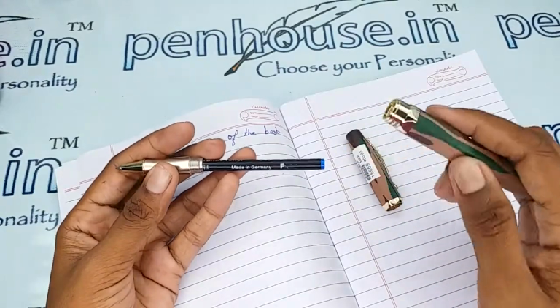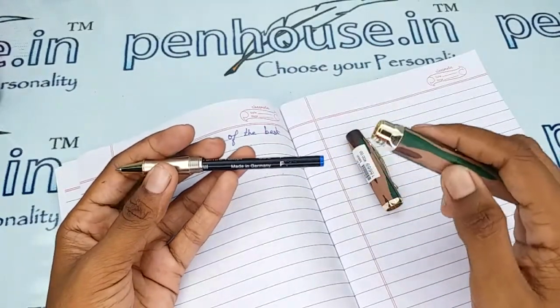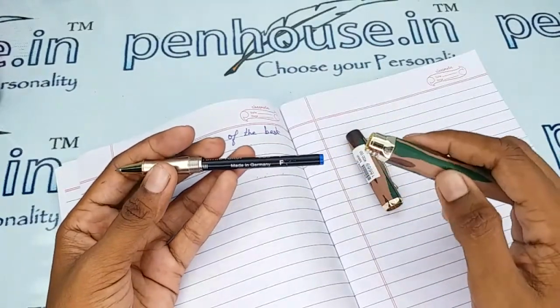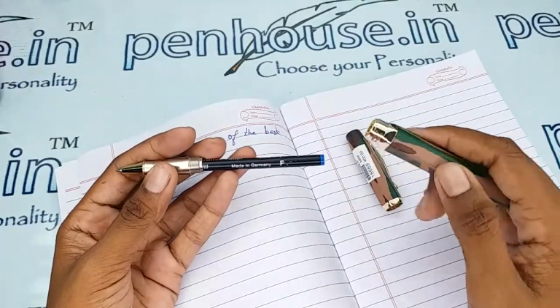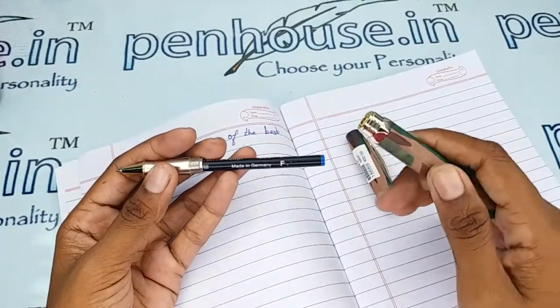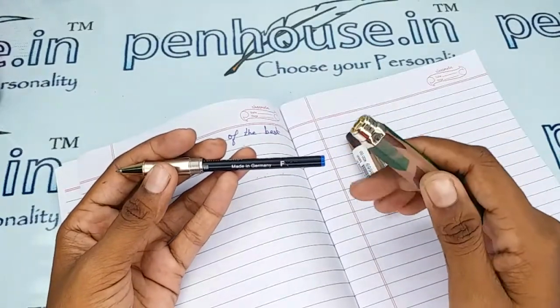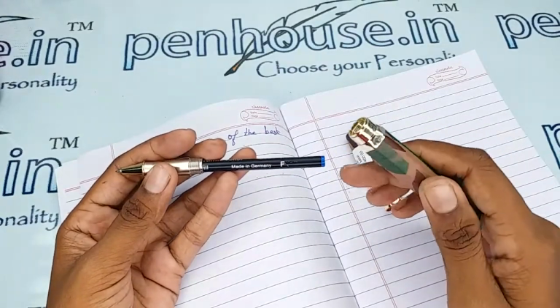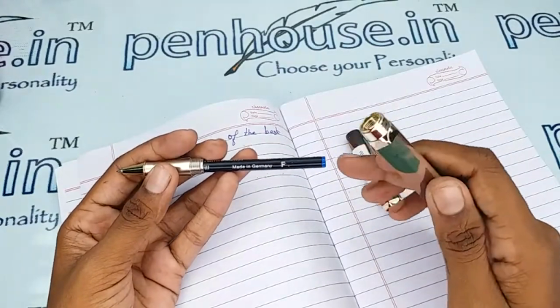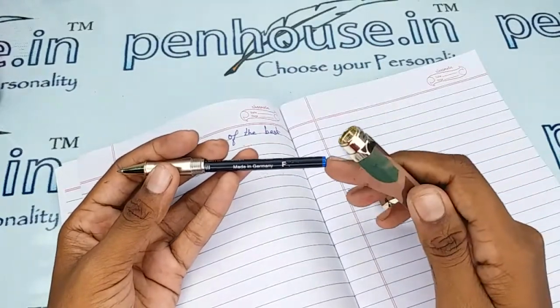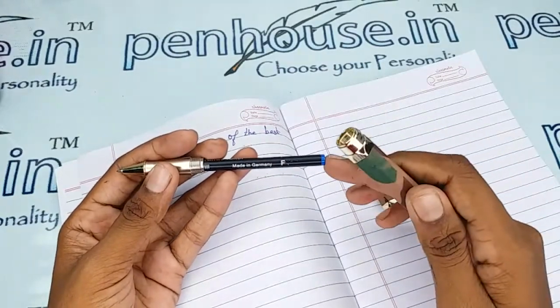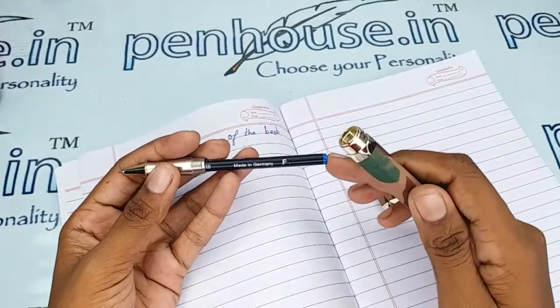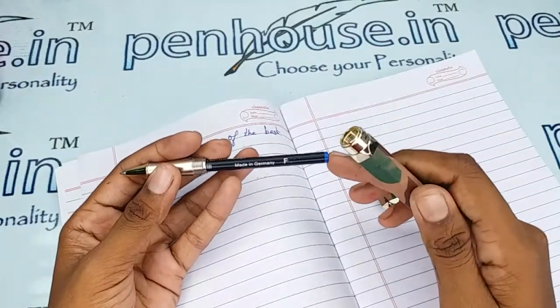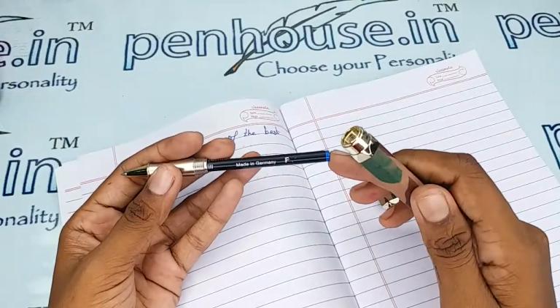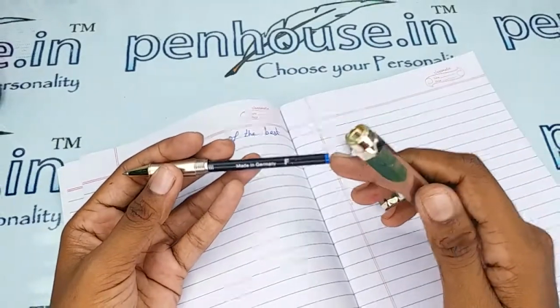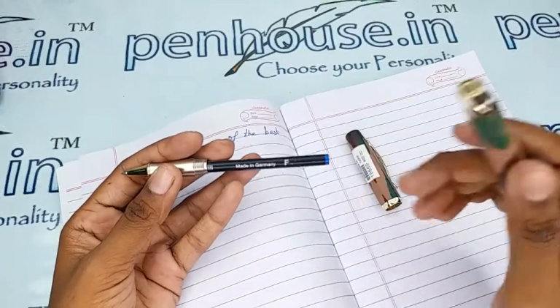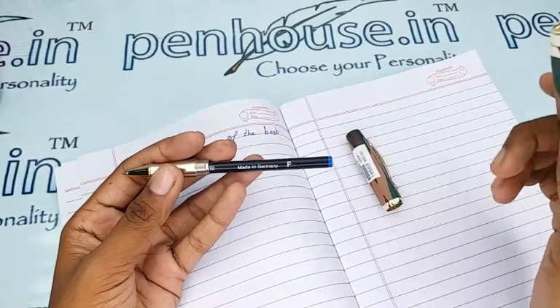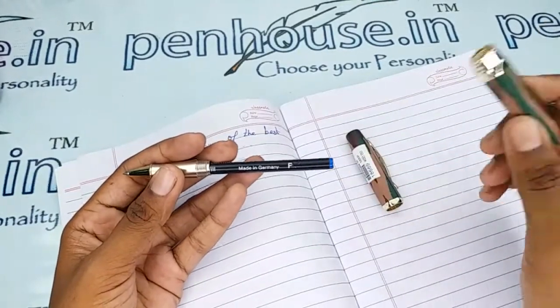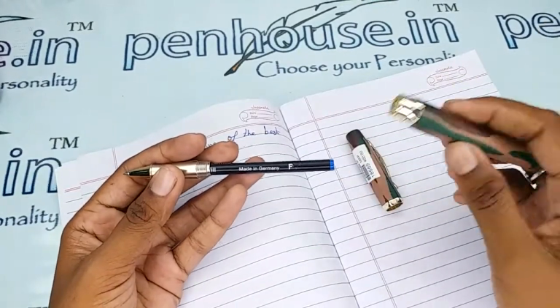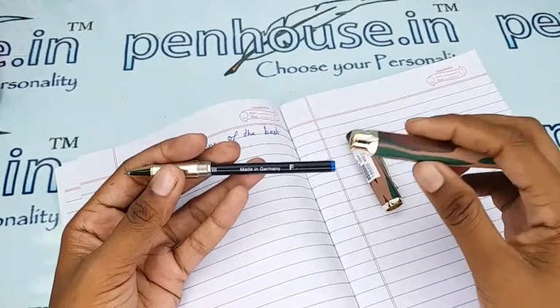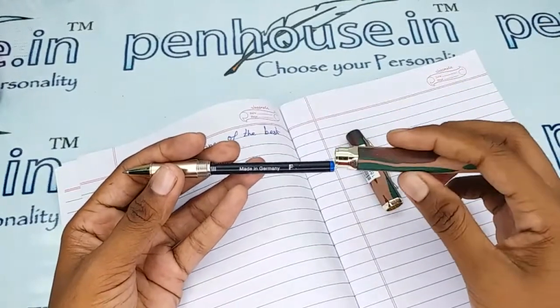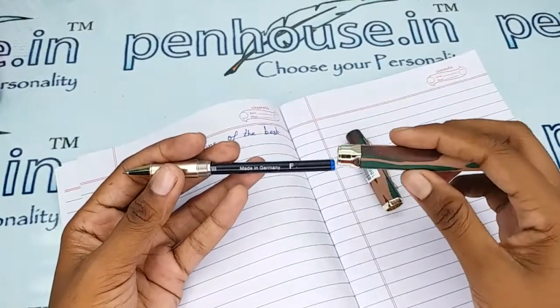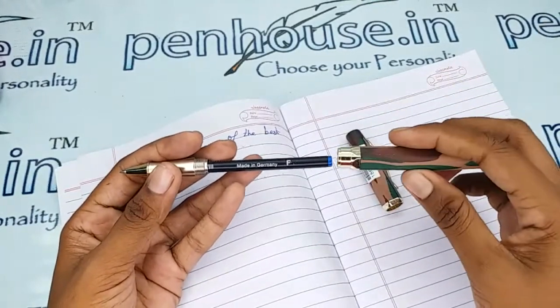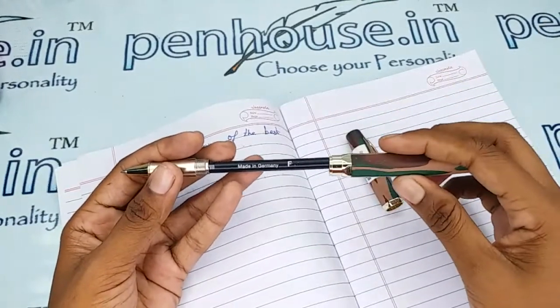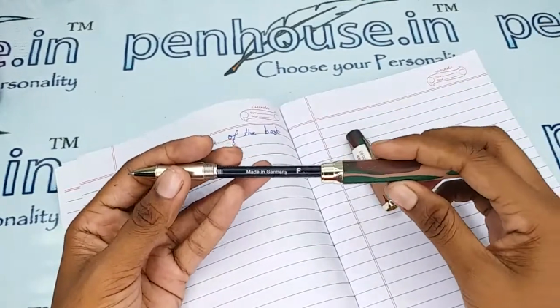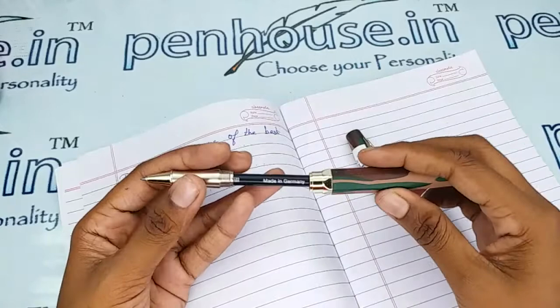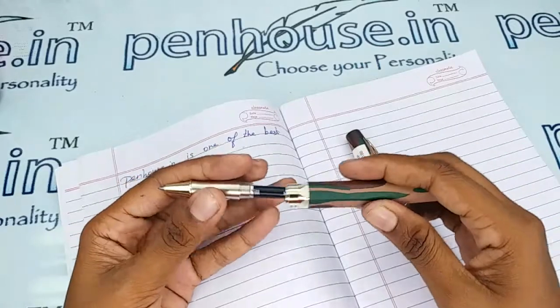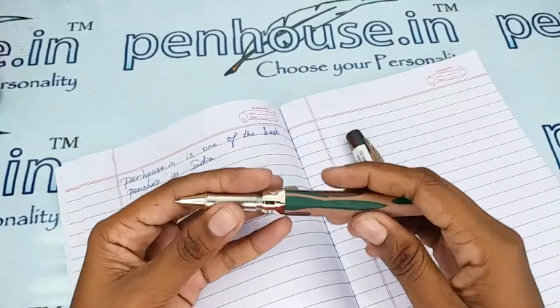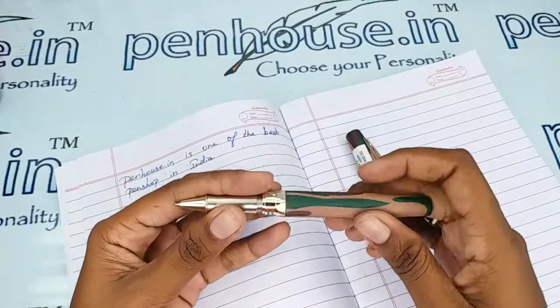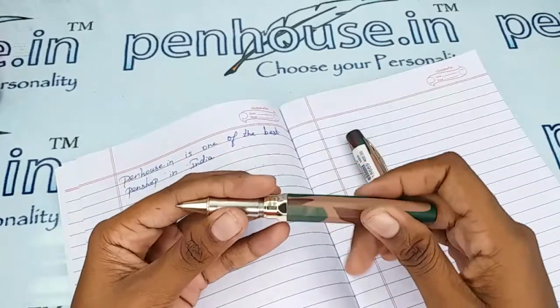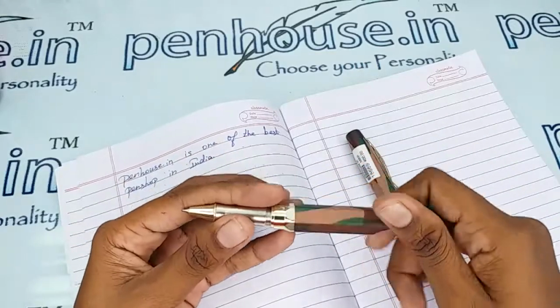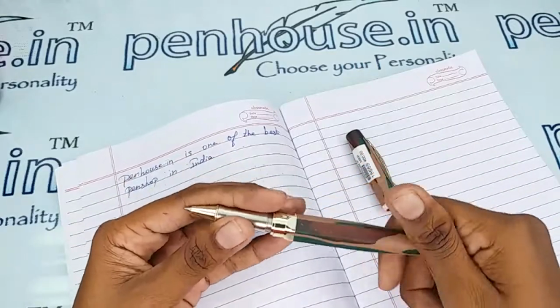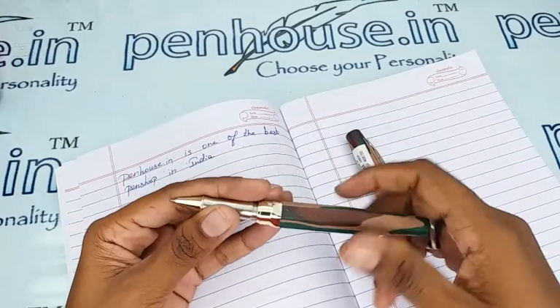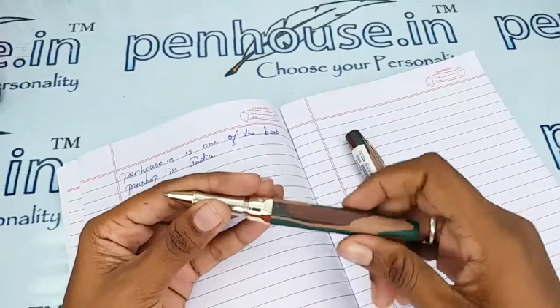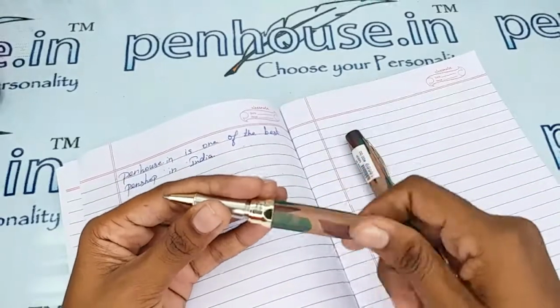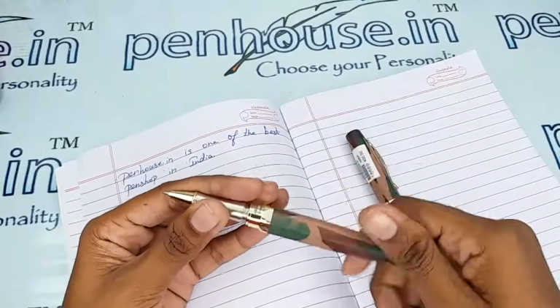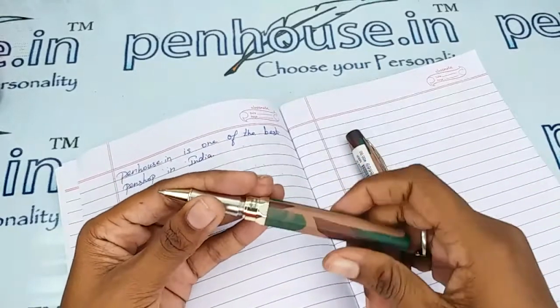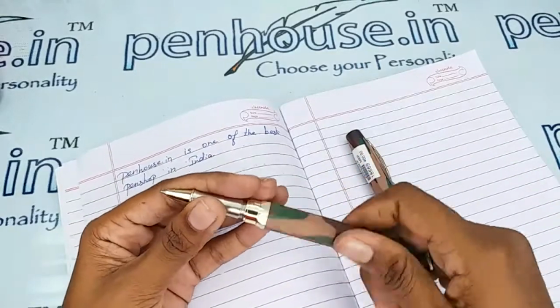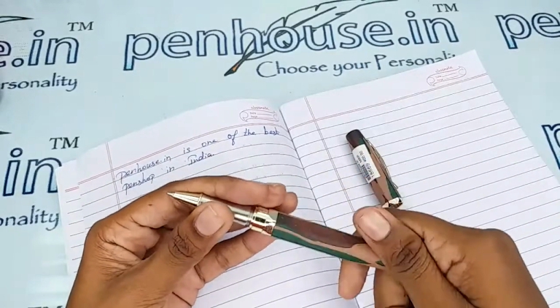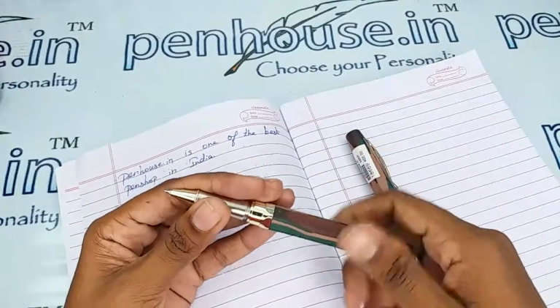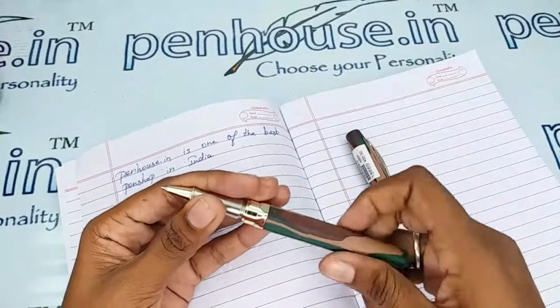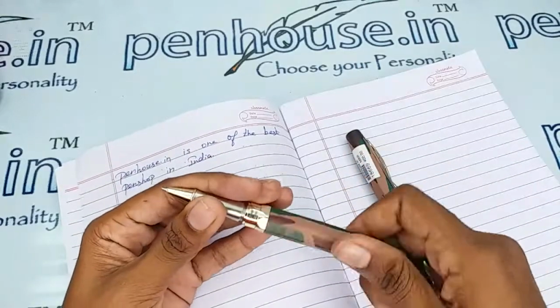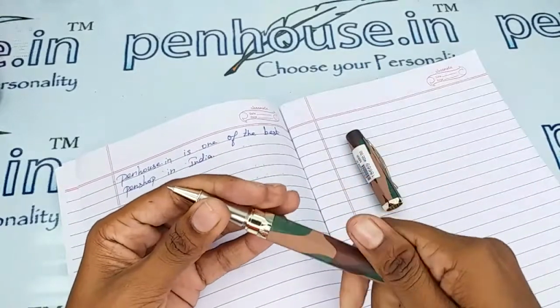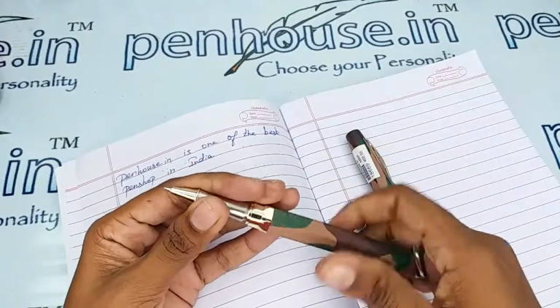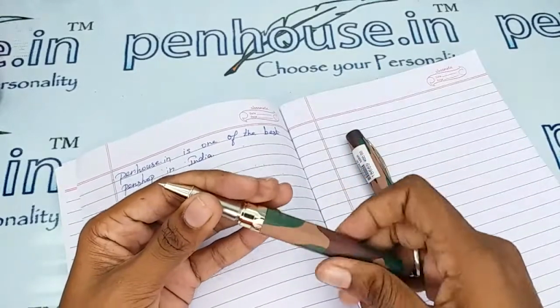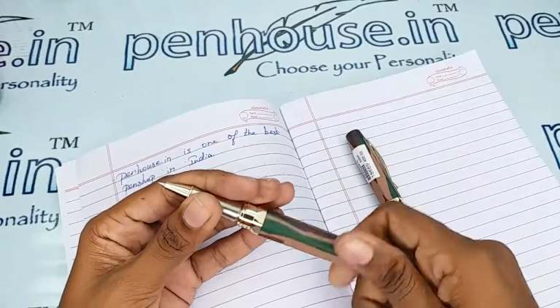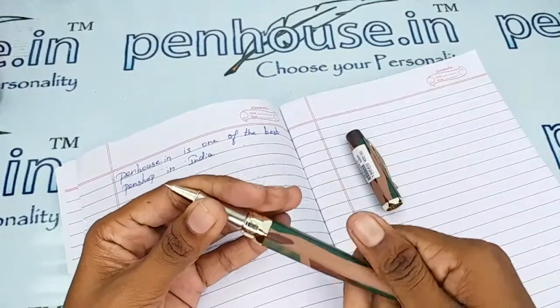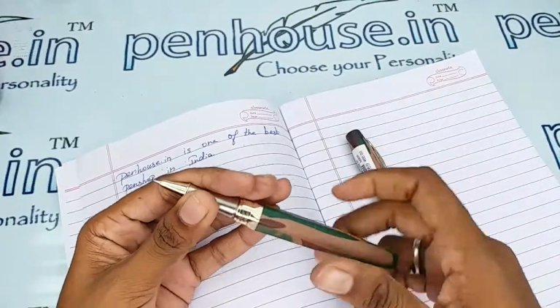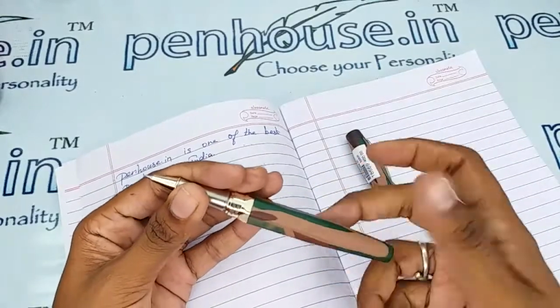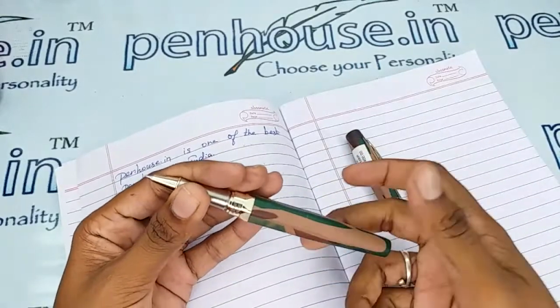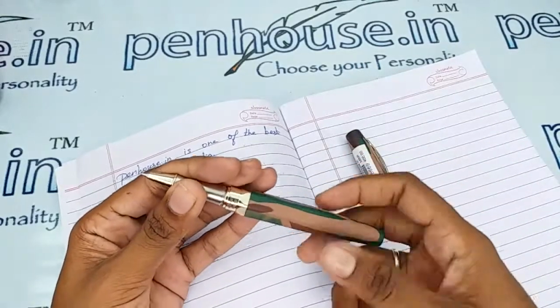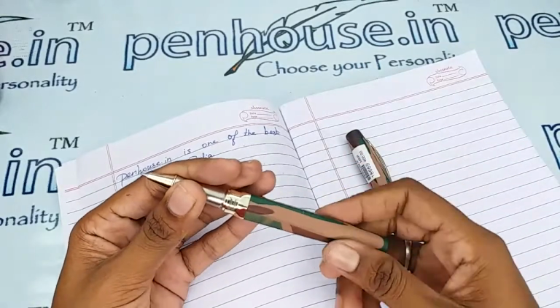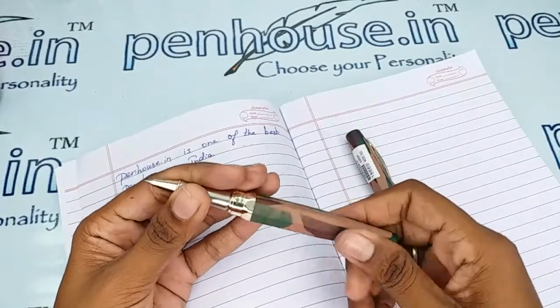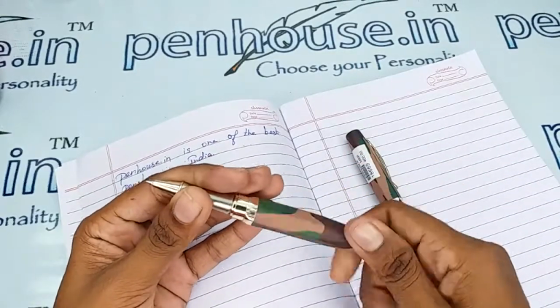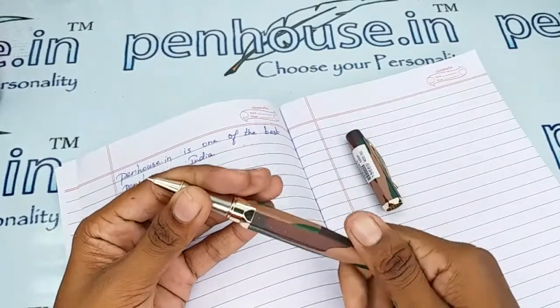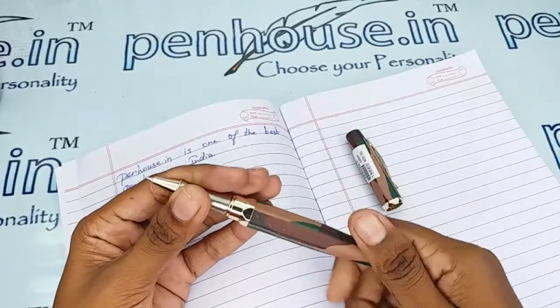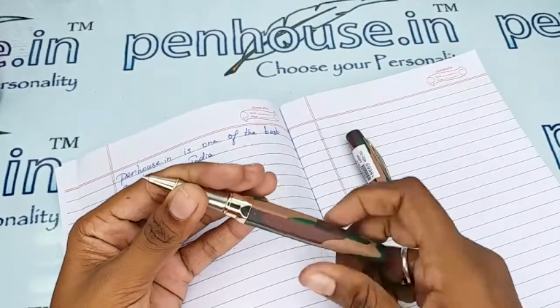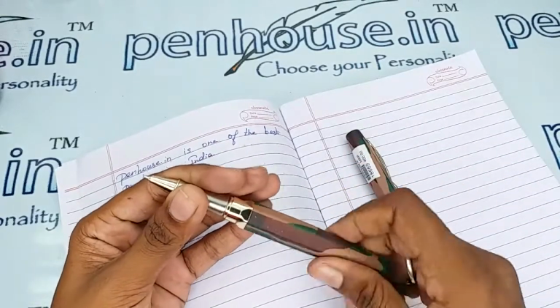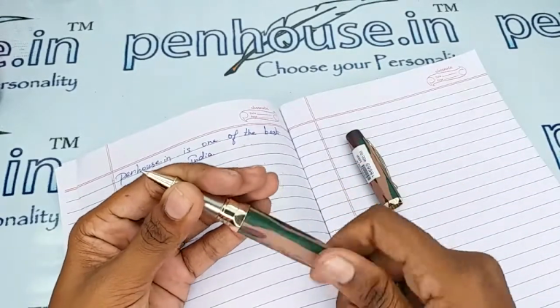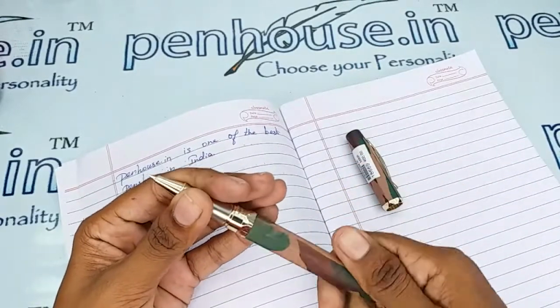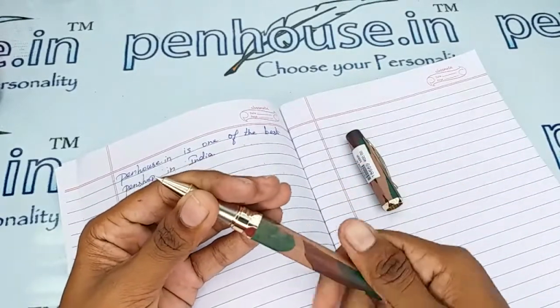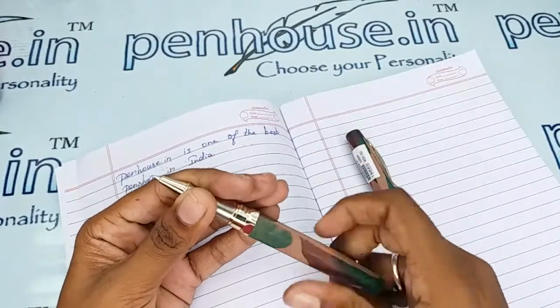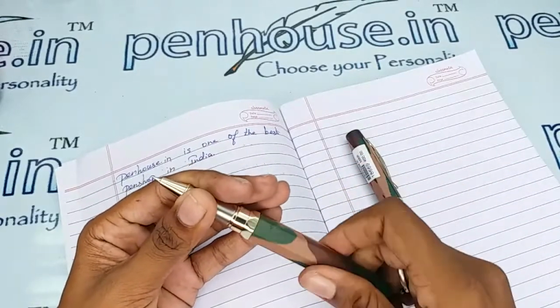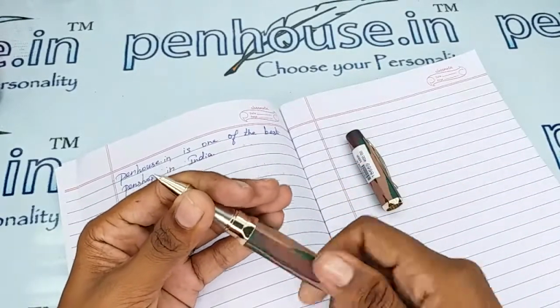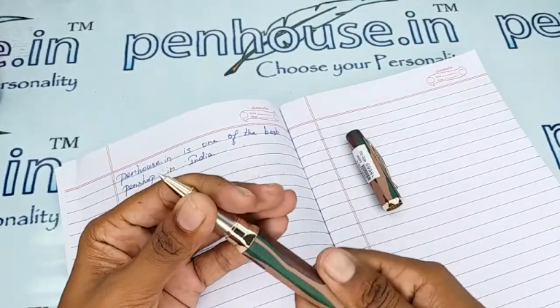You can get this pen easily from anywhere with different colors. For this pen, you can check our site — we have different brands and different colors available.